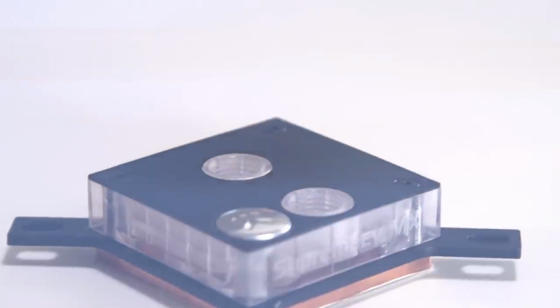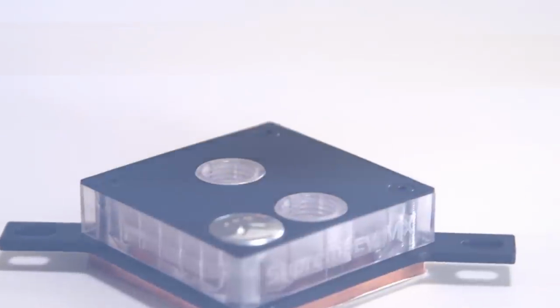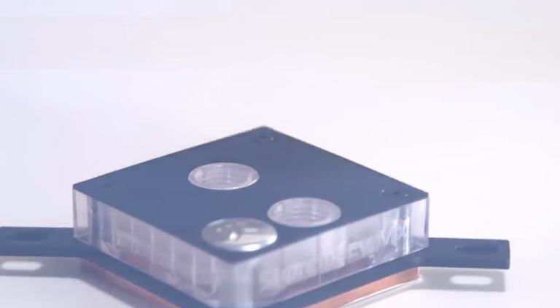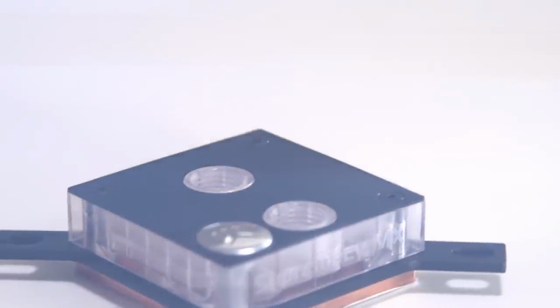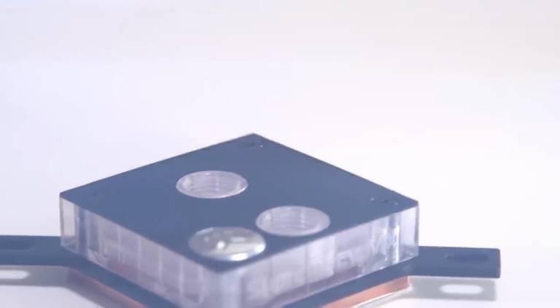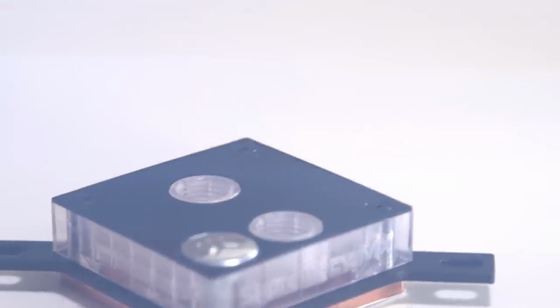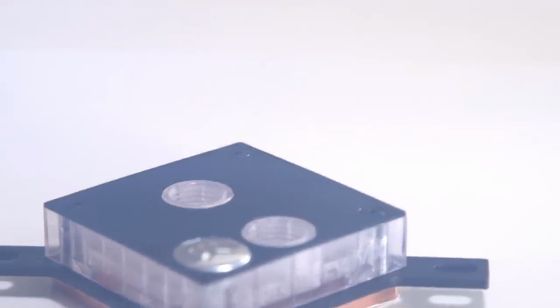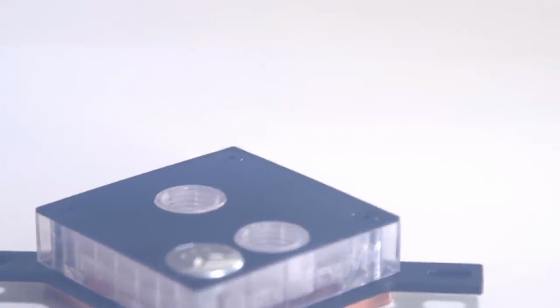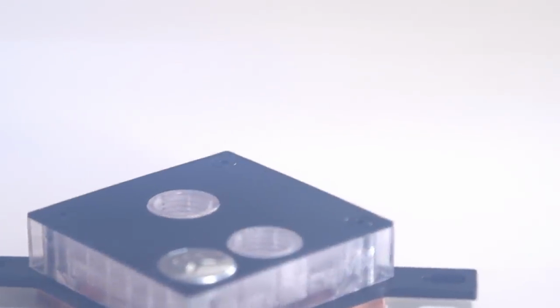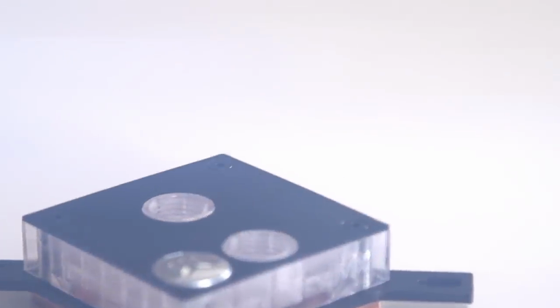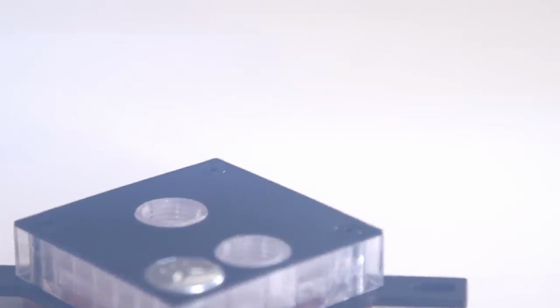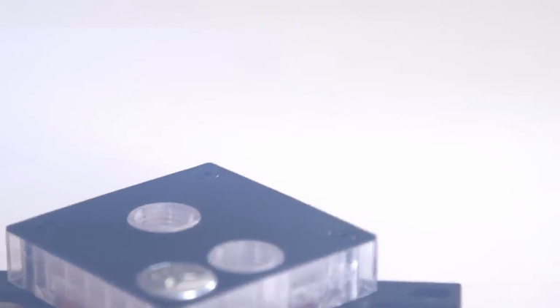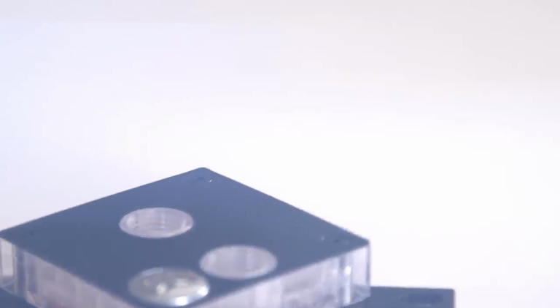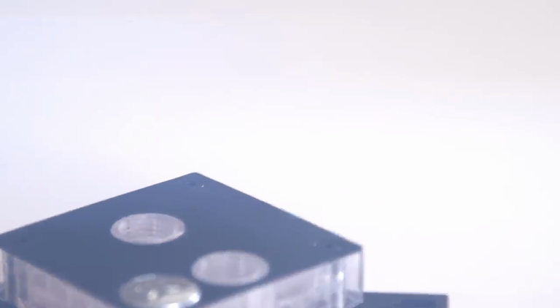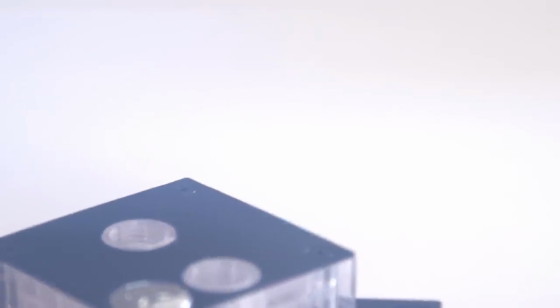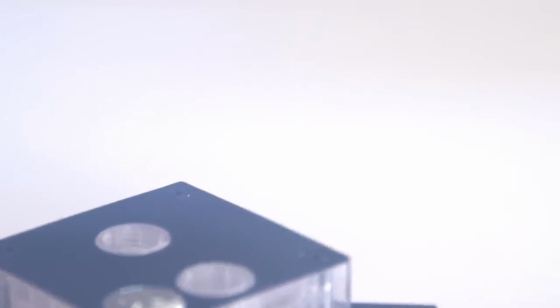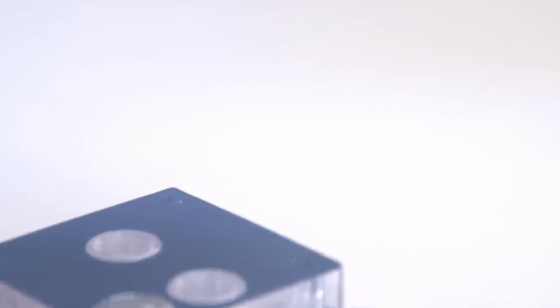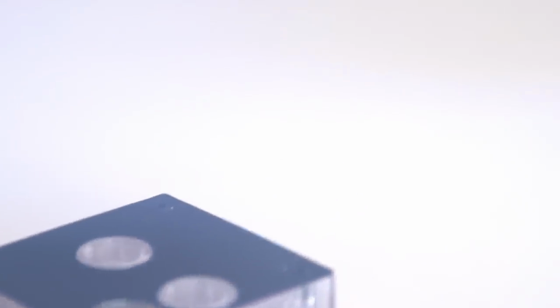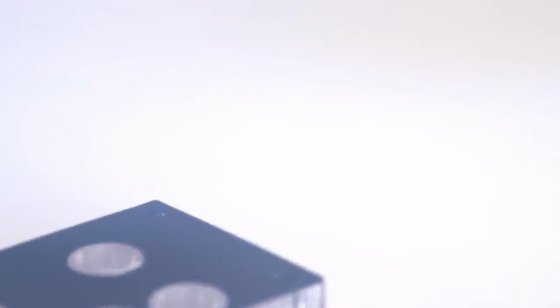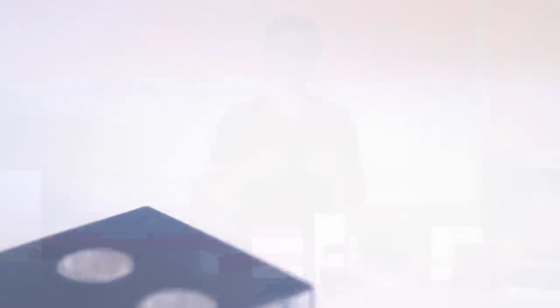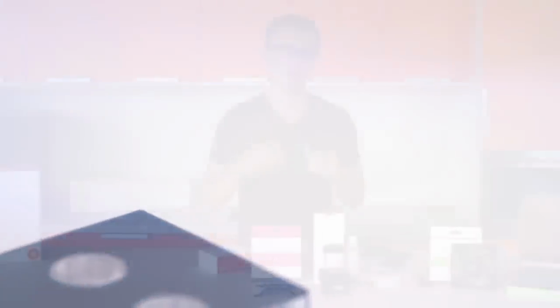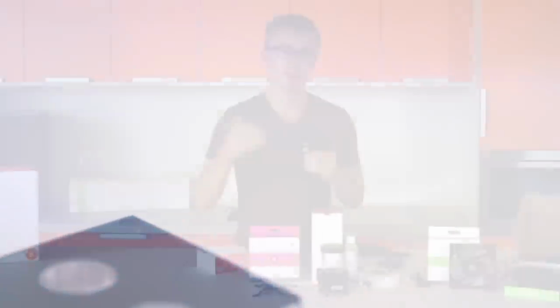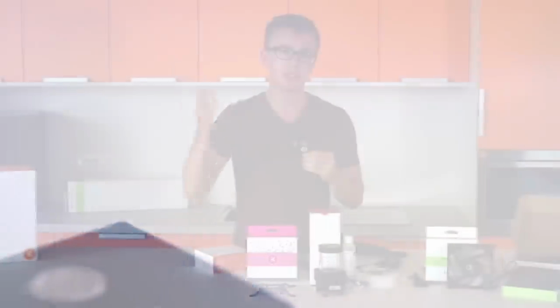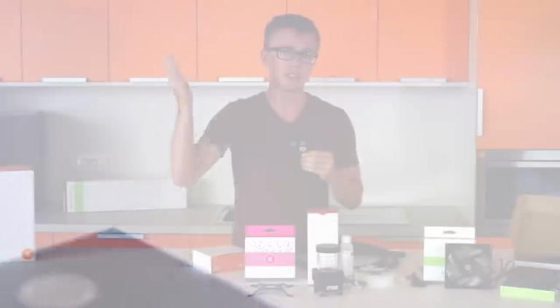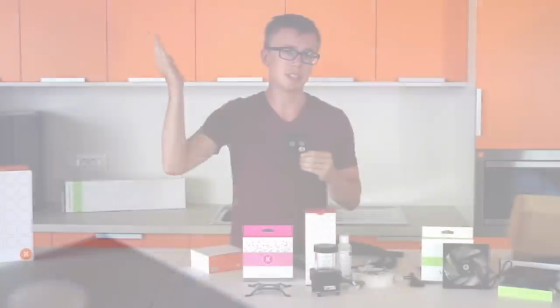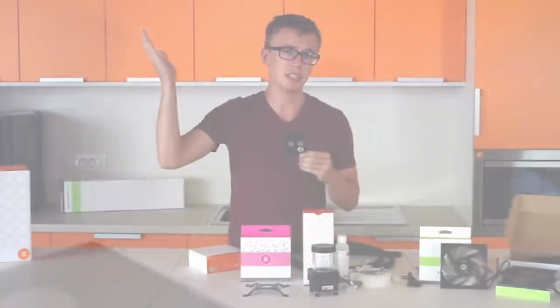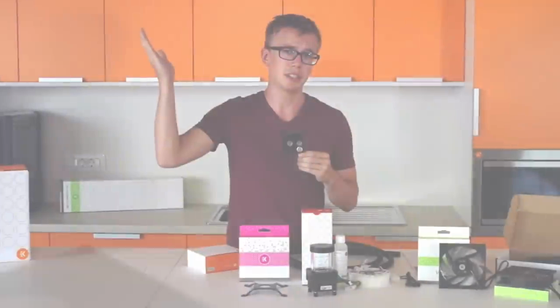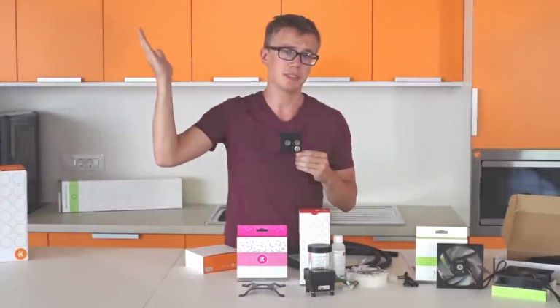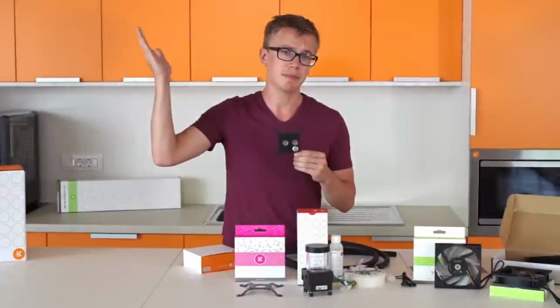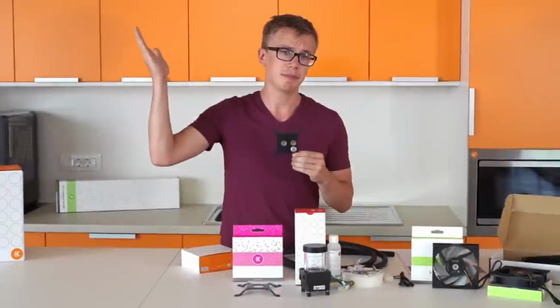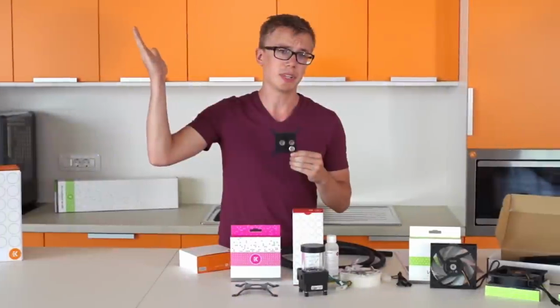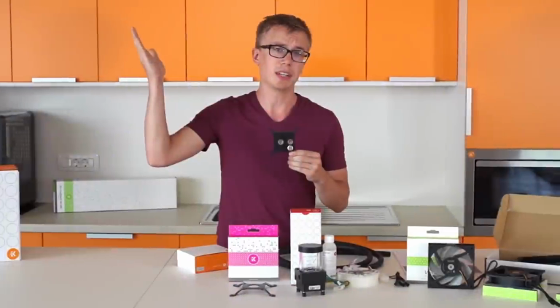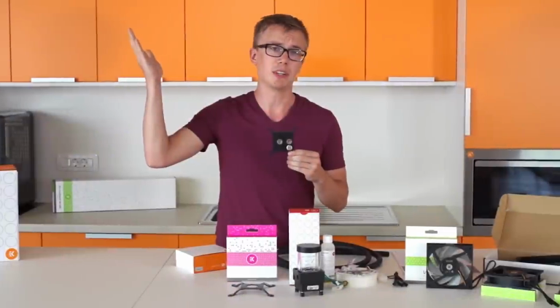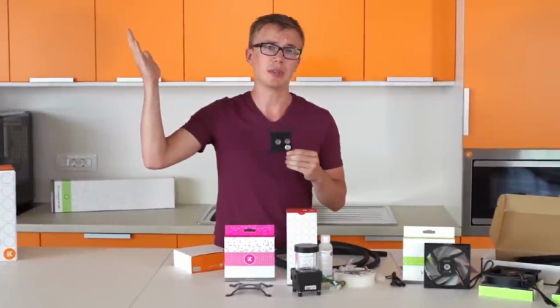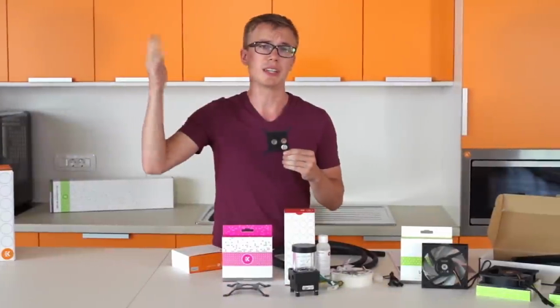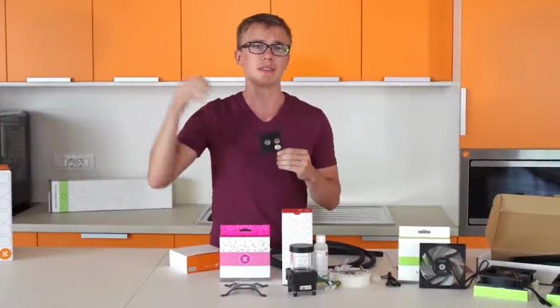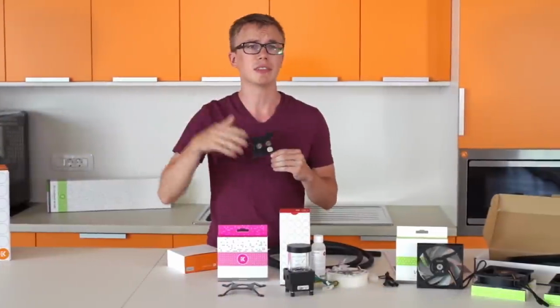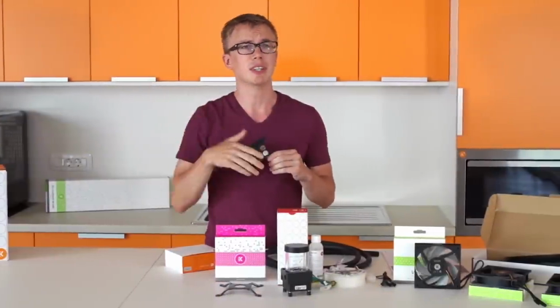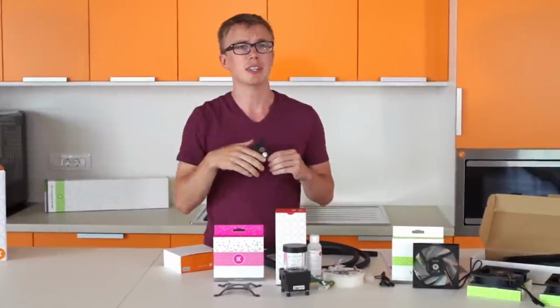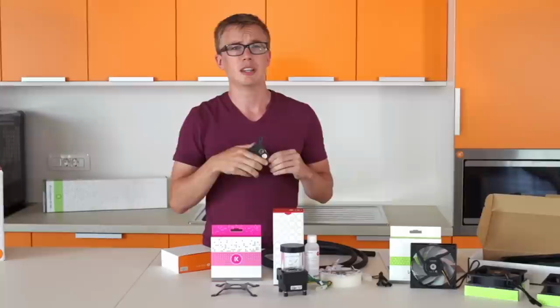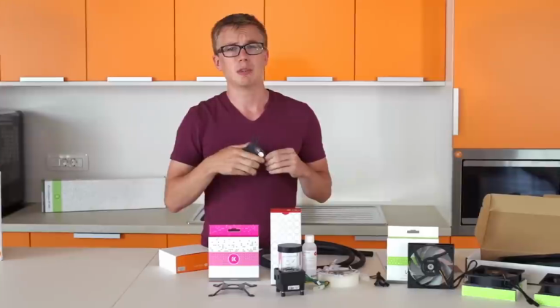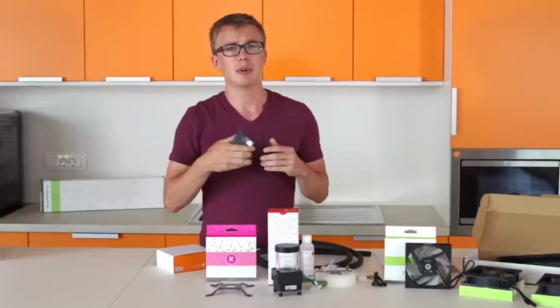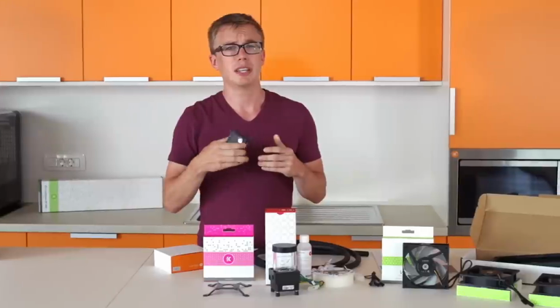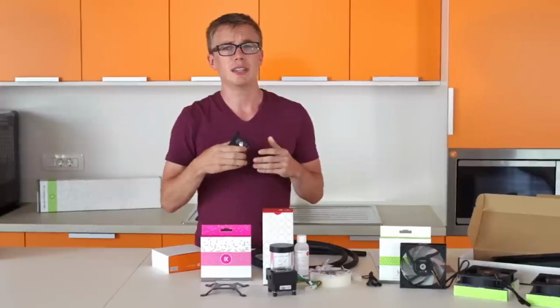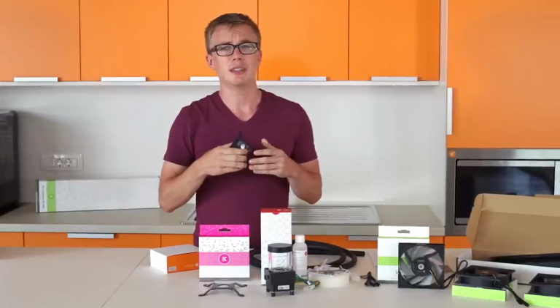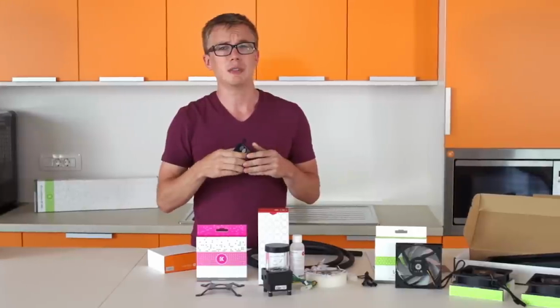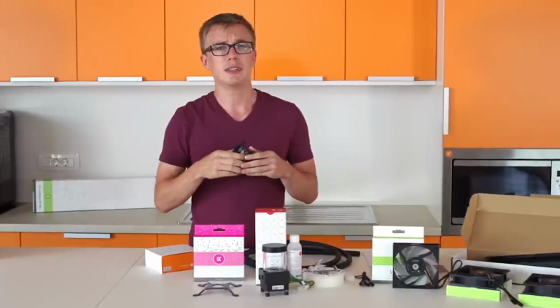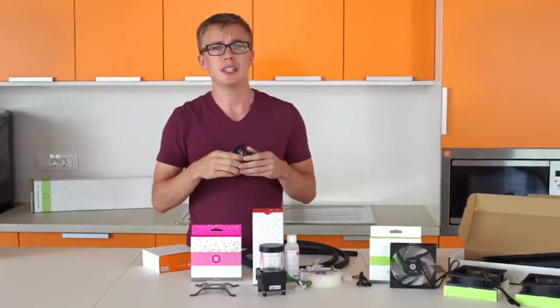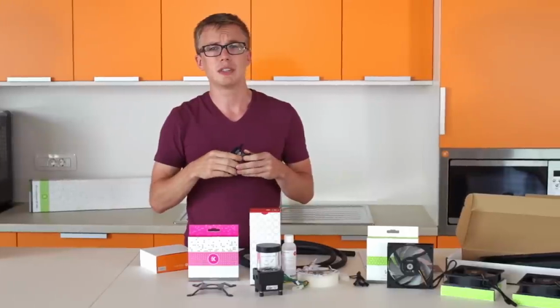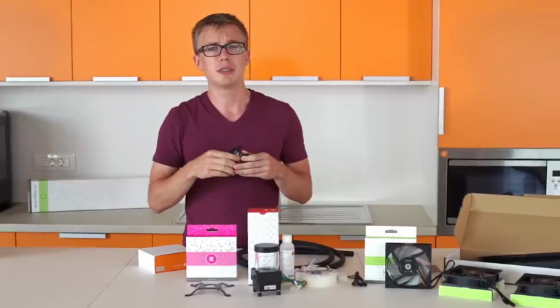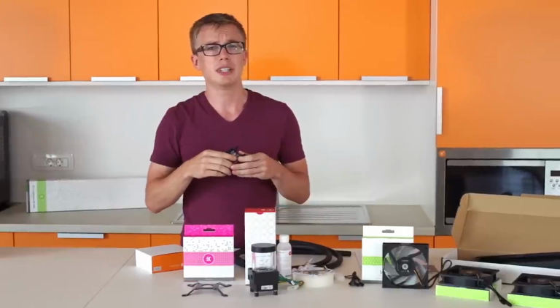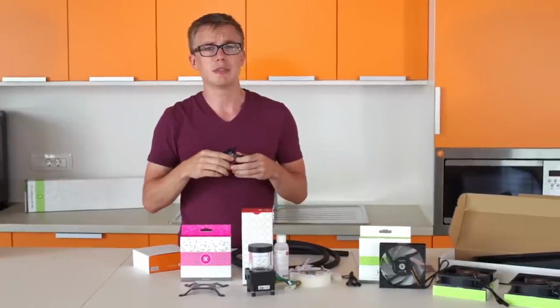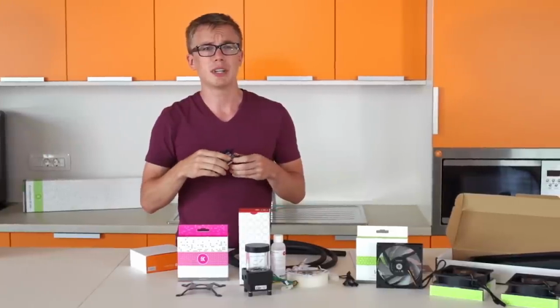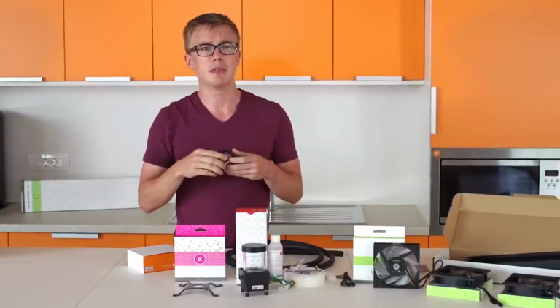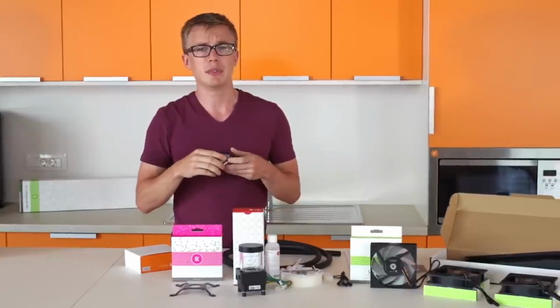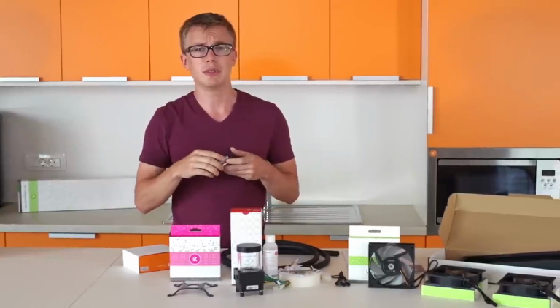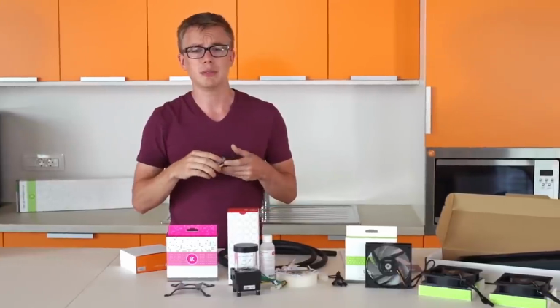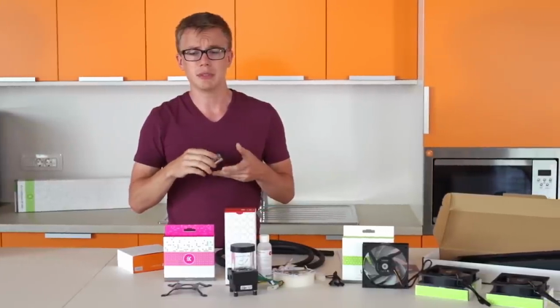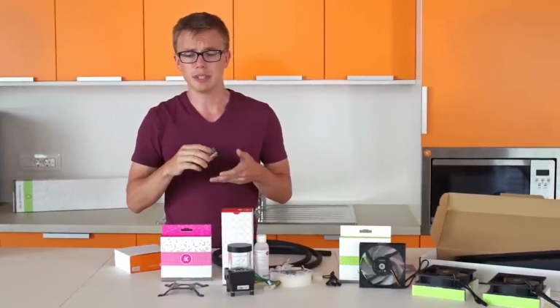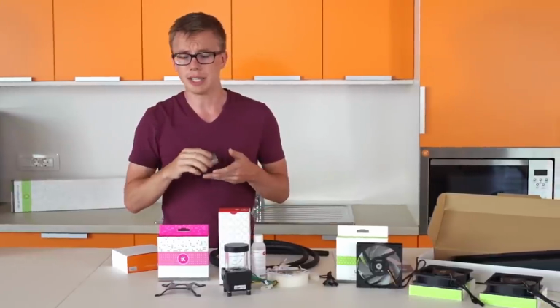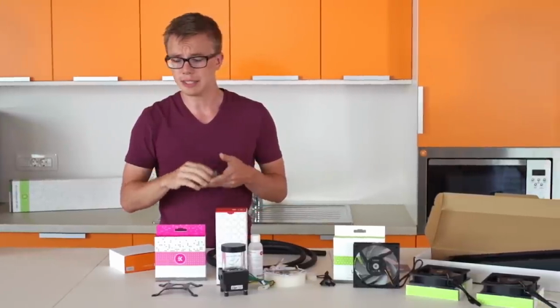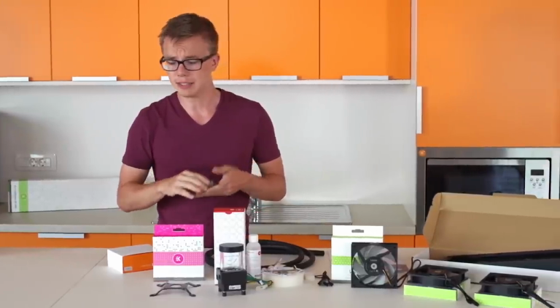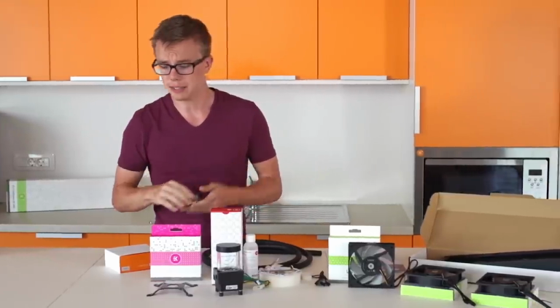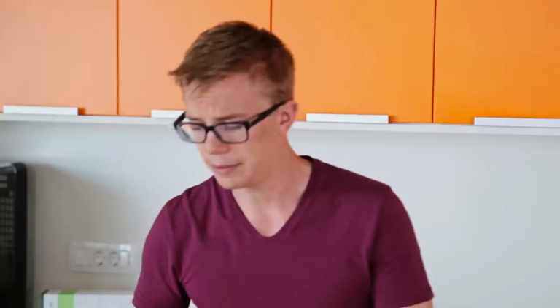LEDs are not included in the kit but they can be purchased separately, and we have white, UV, green, red, blue — all that stuff available.